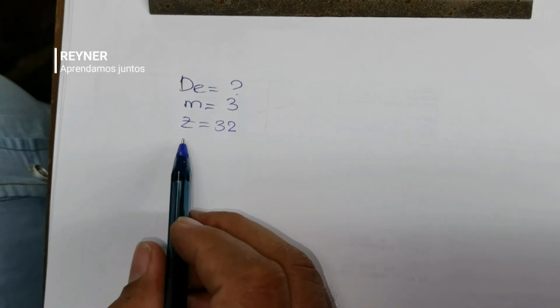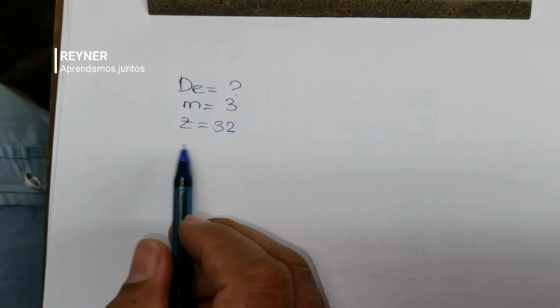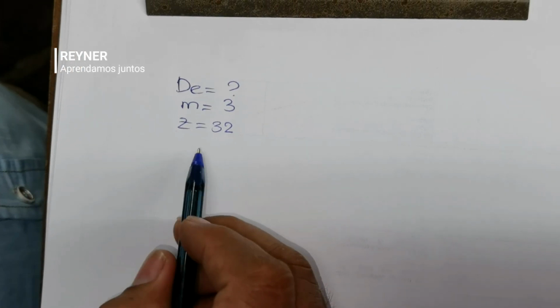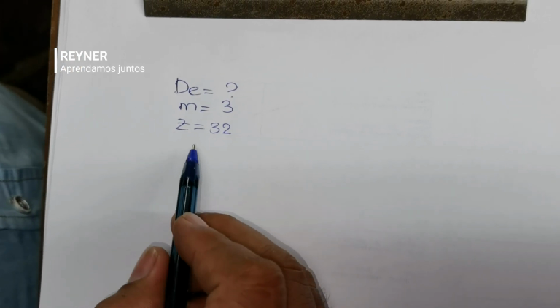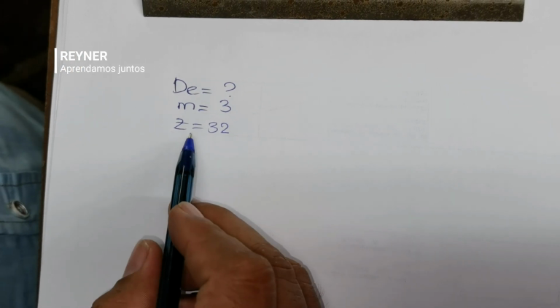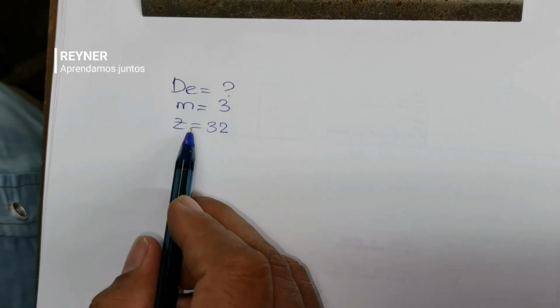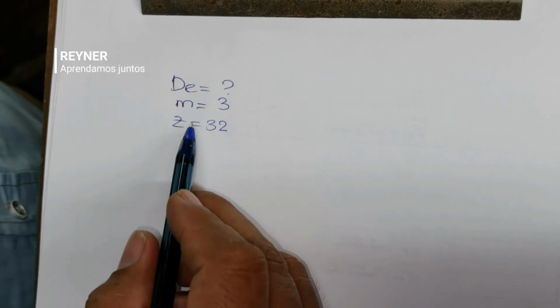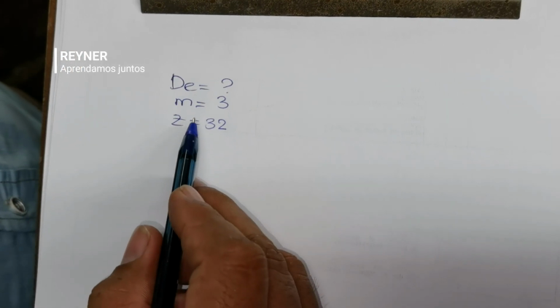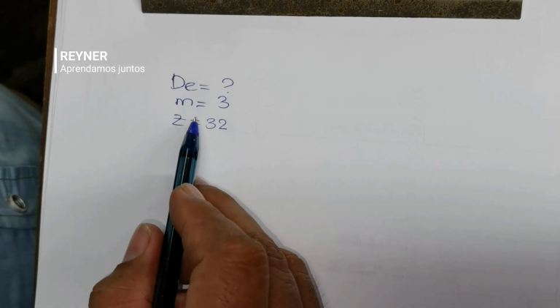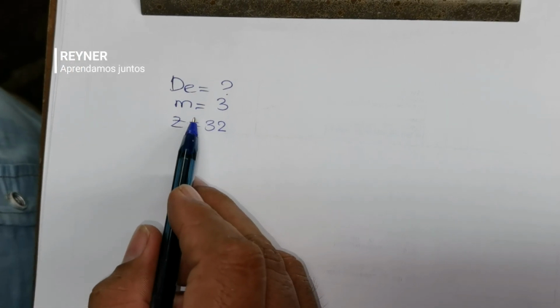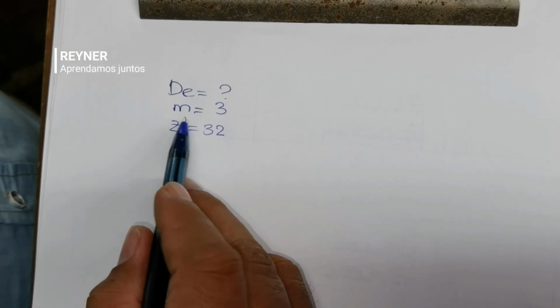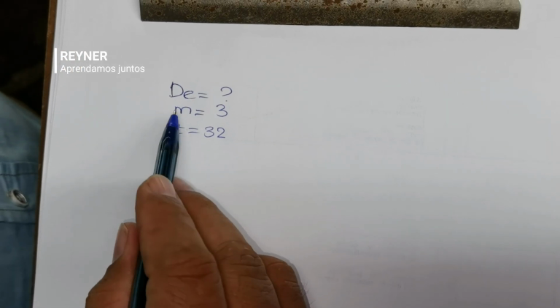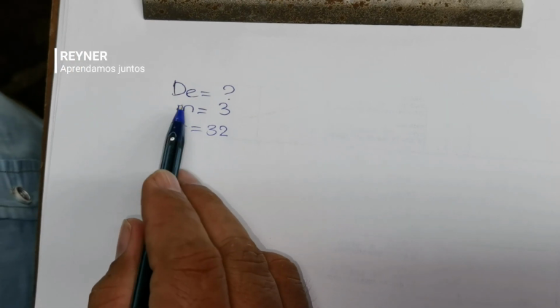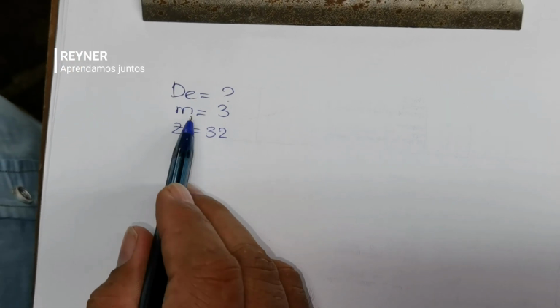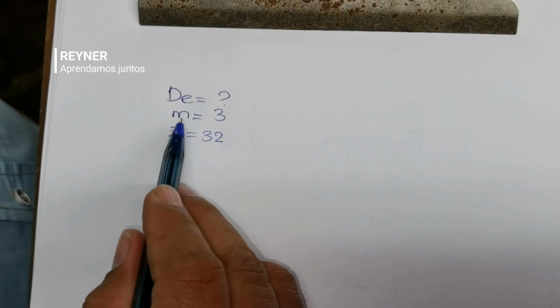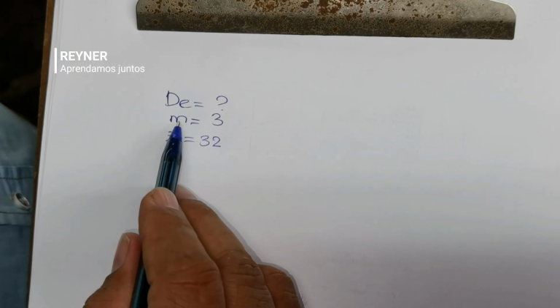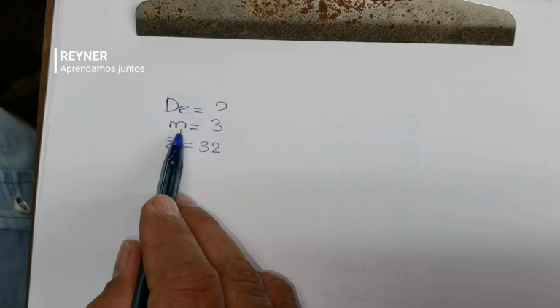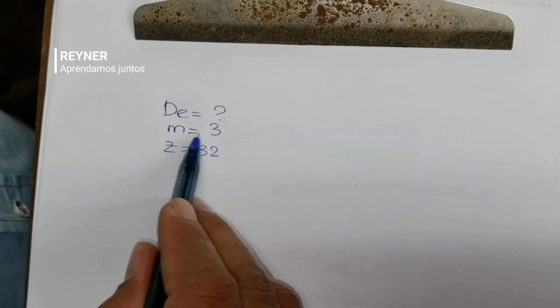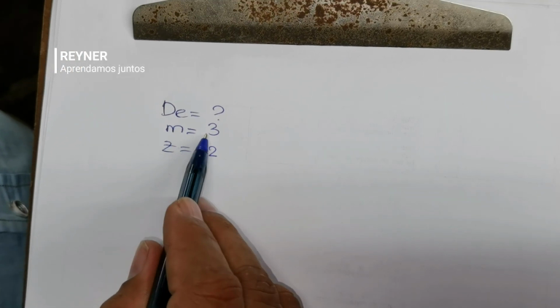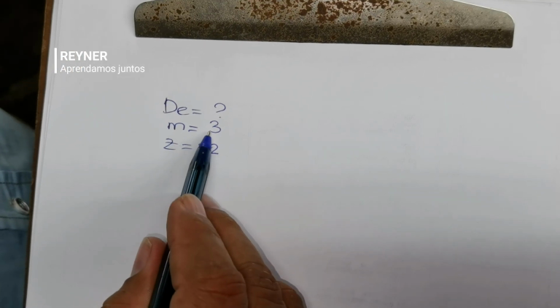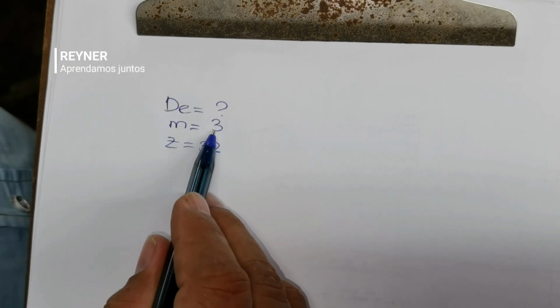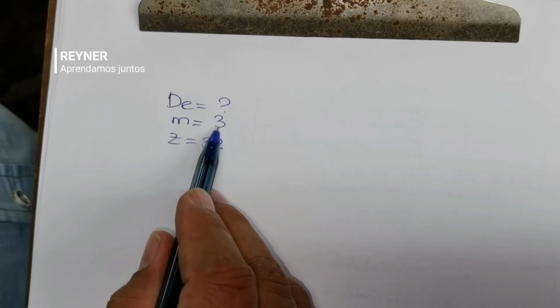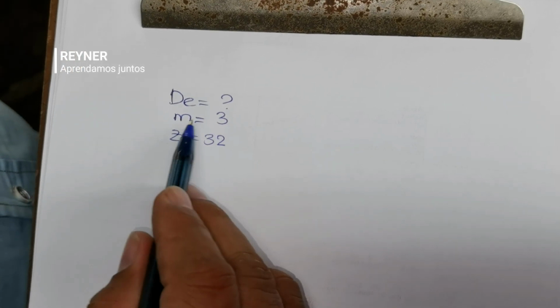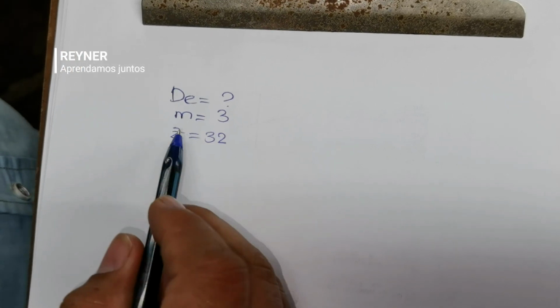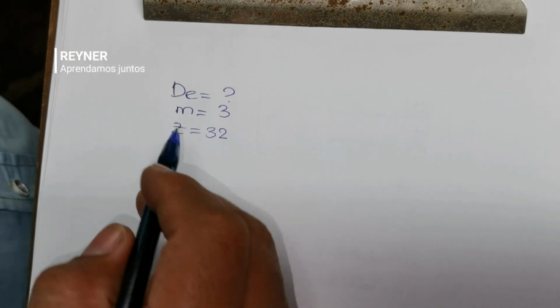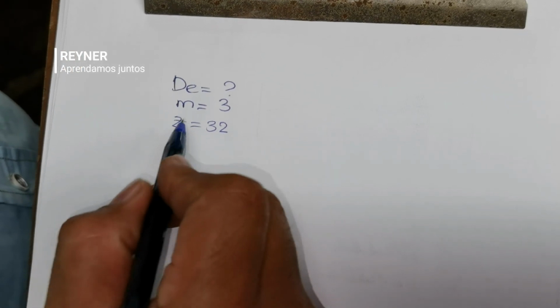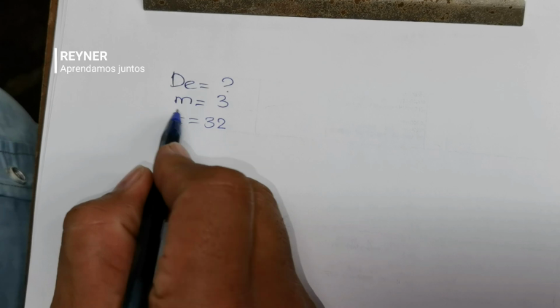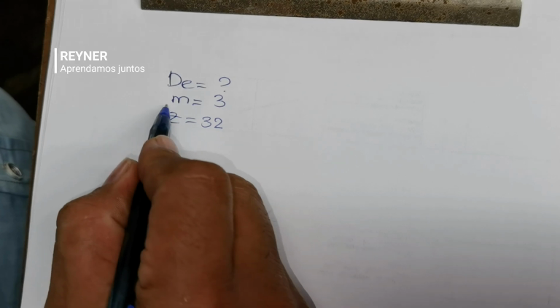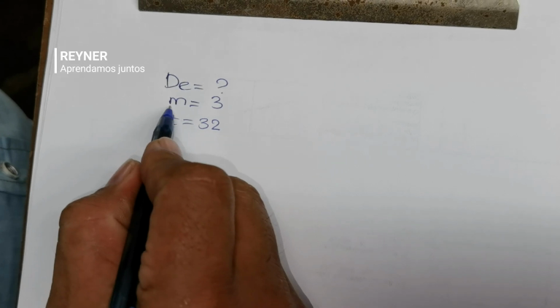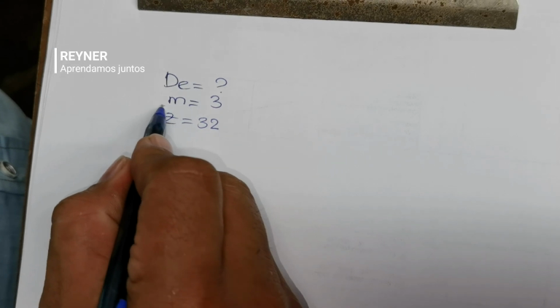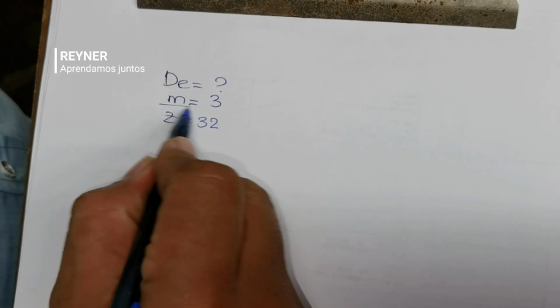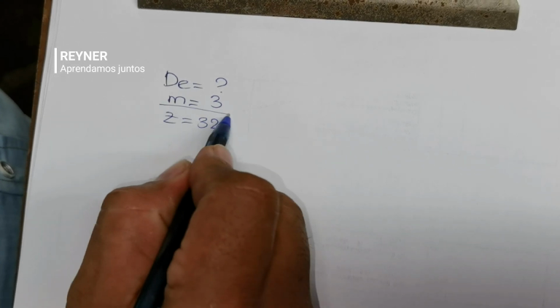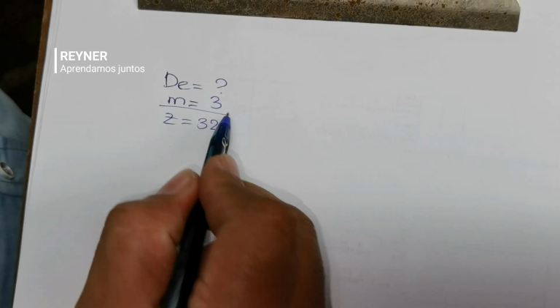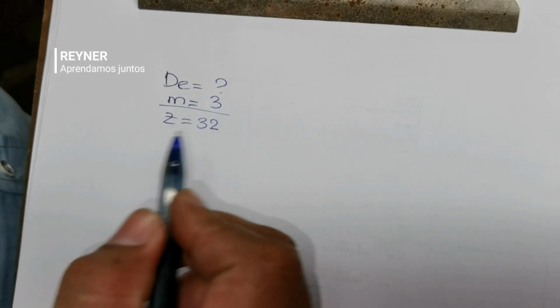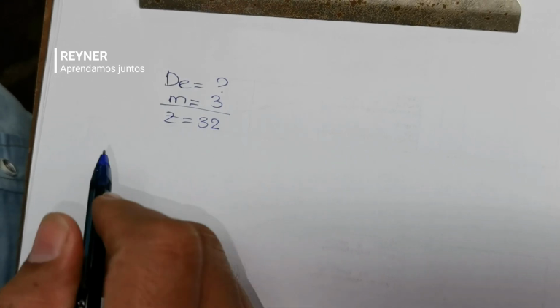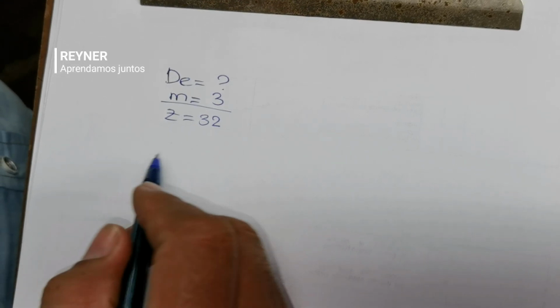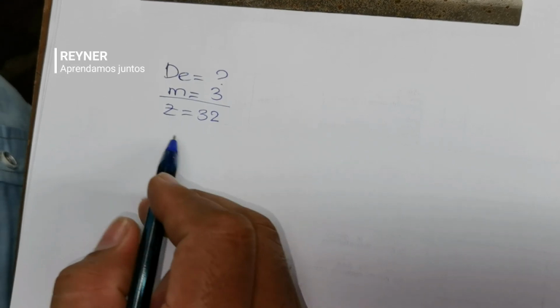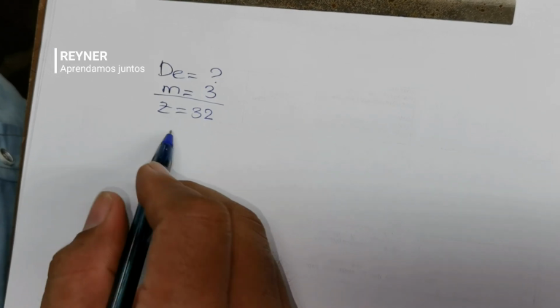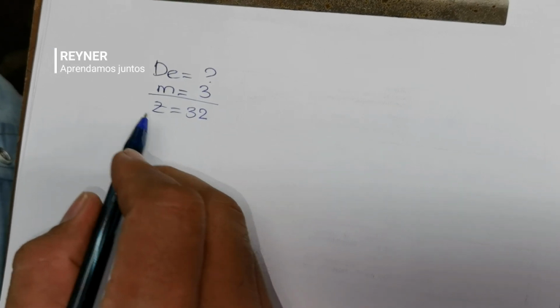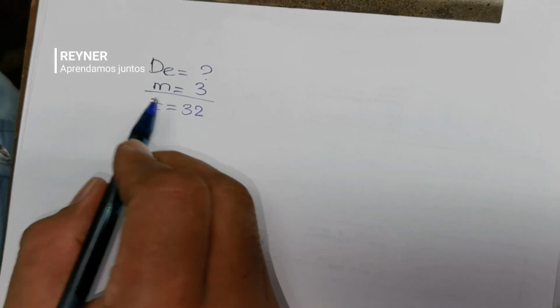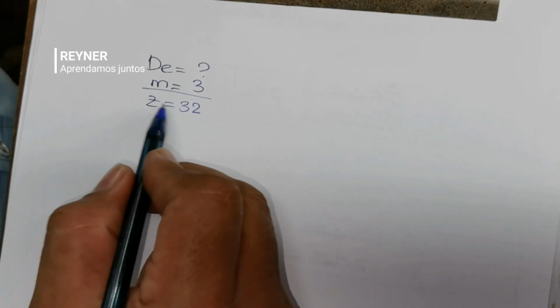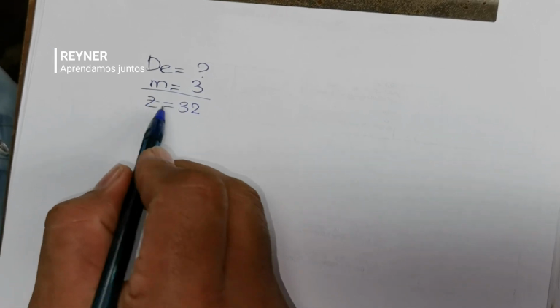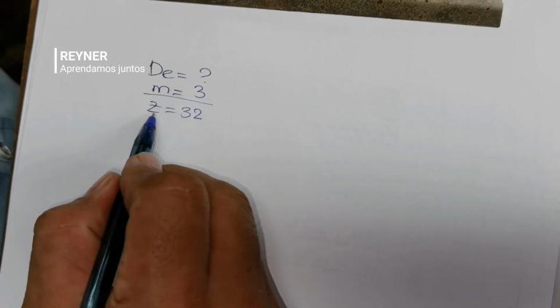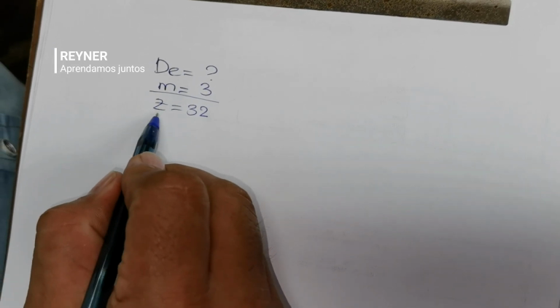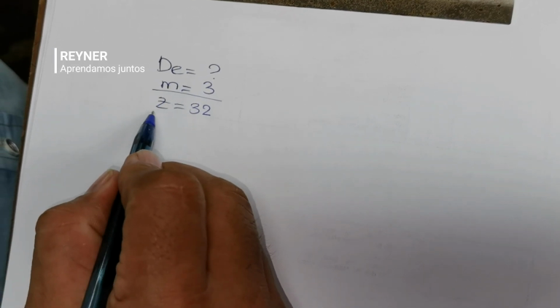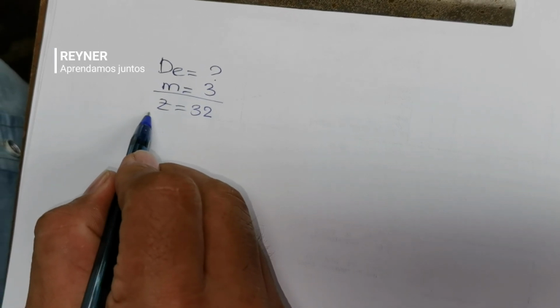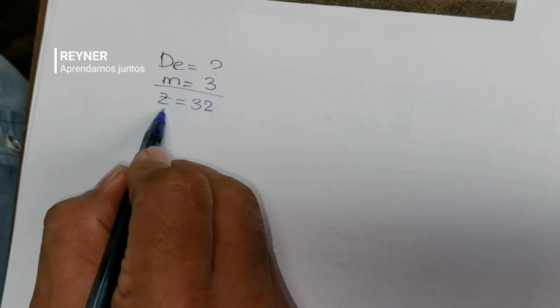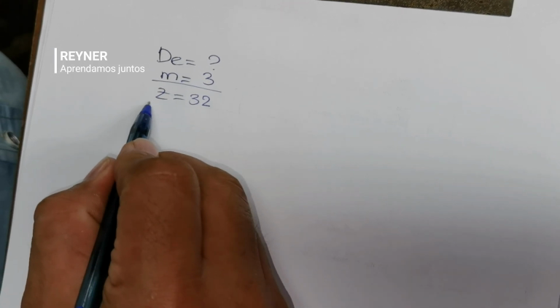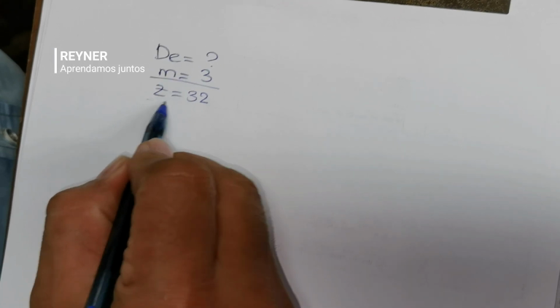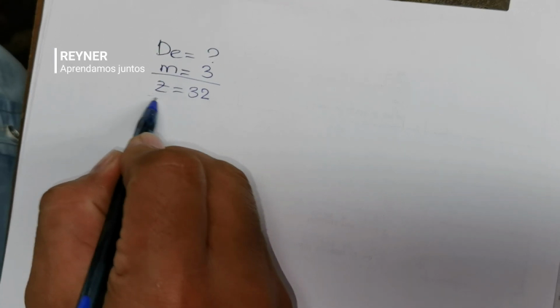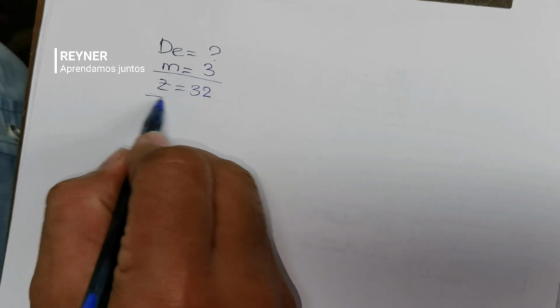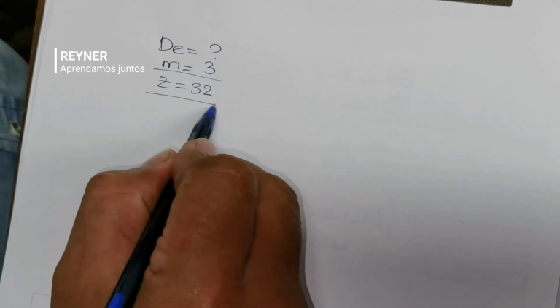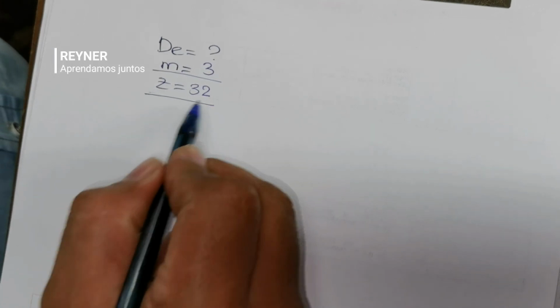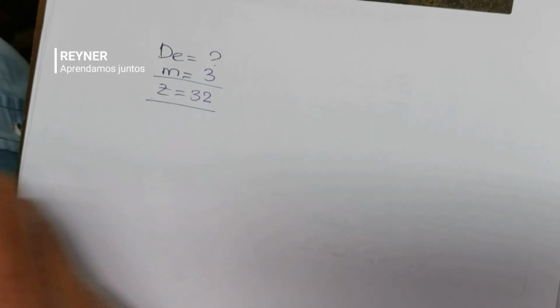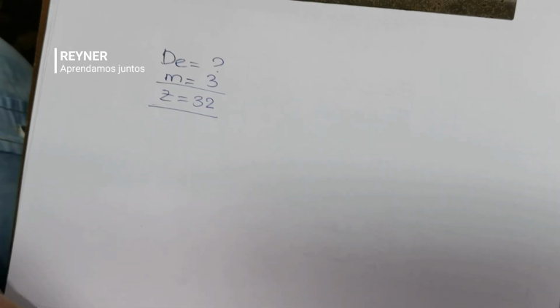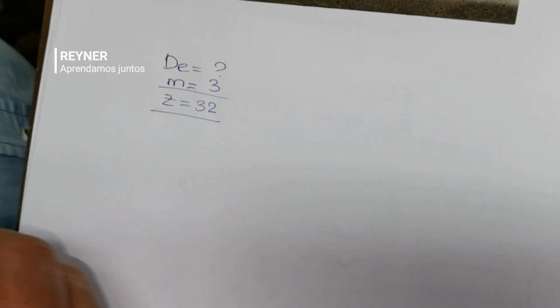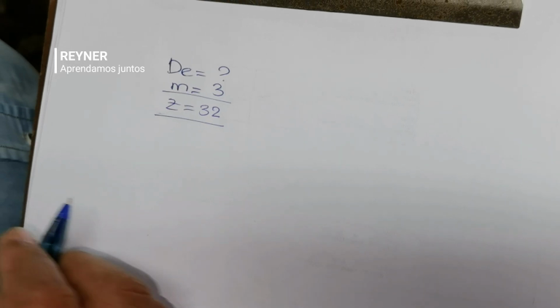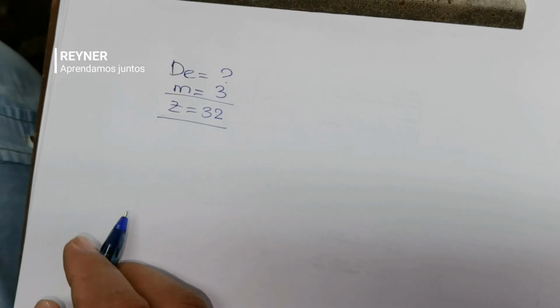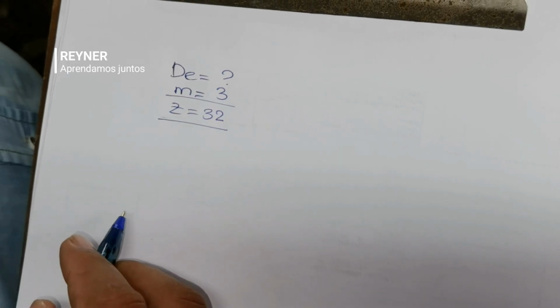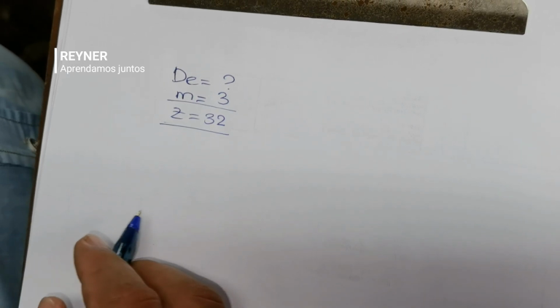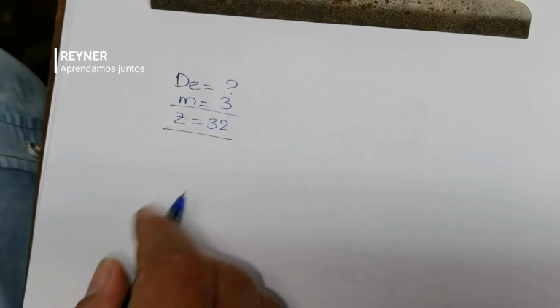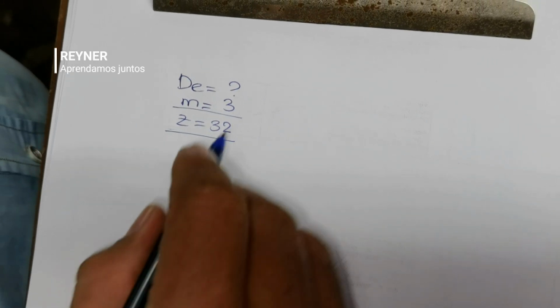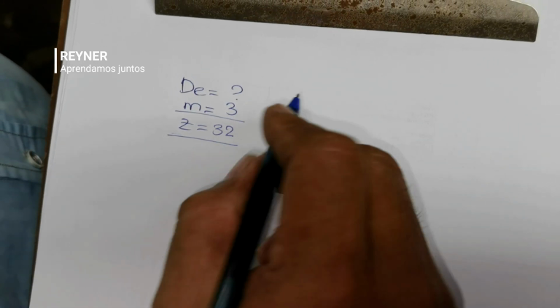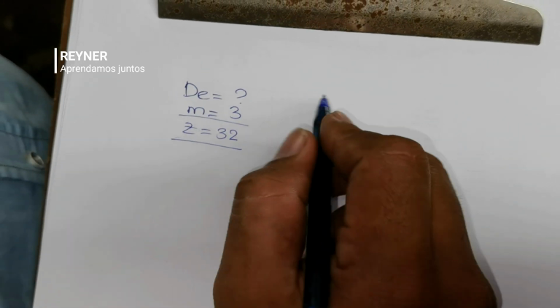Vamos a partir de que tenemos estos datos: el módulo — el juego de fresa modular — es 3, y tenemos Z de 32 dientes.